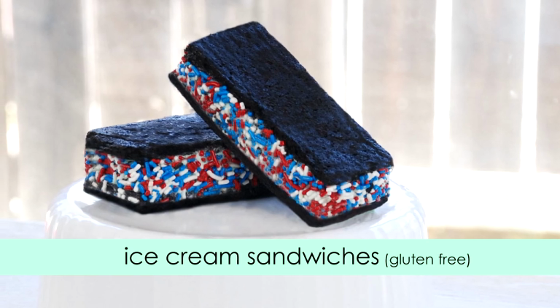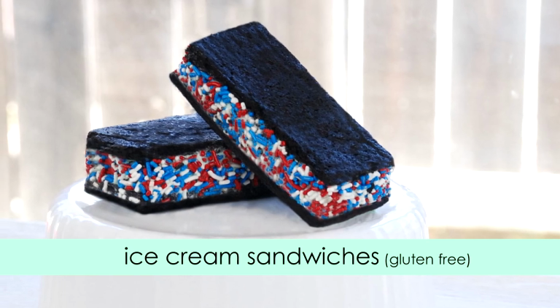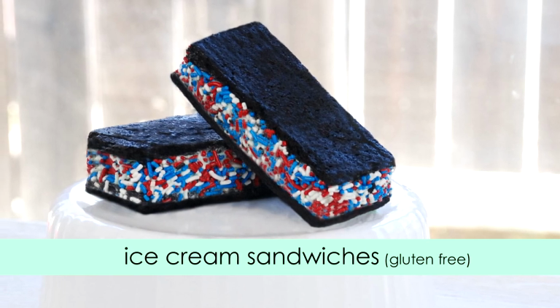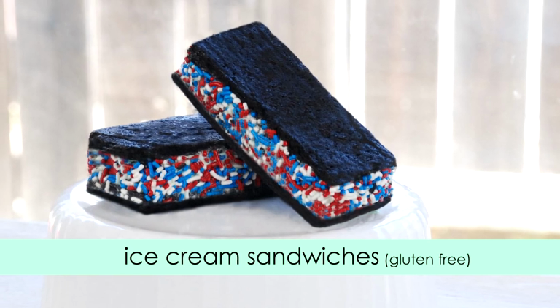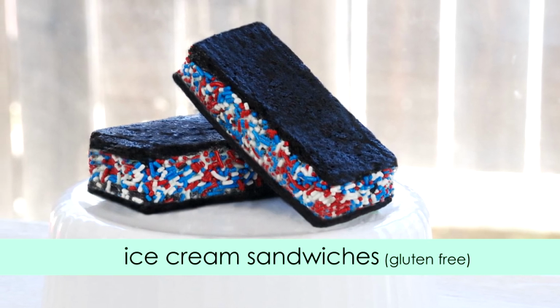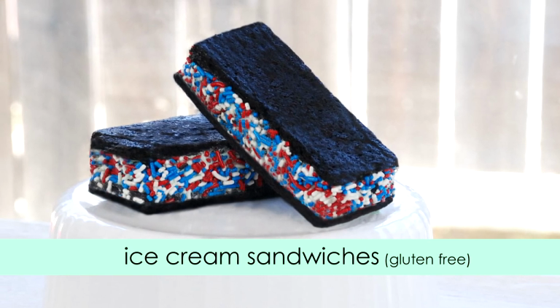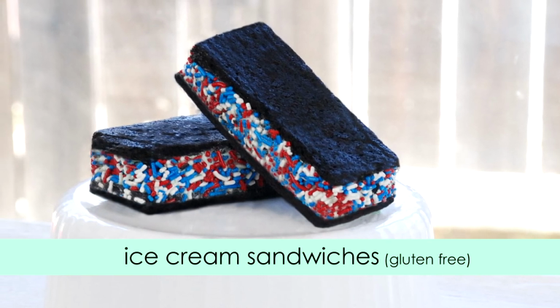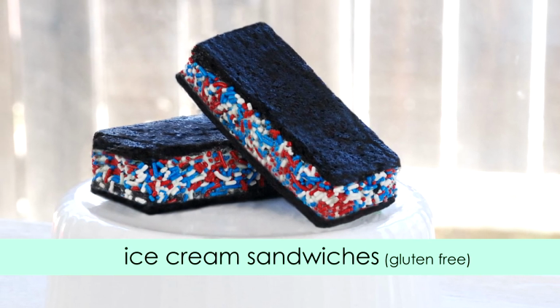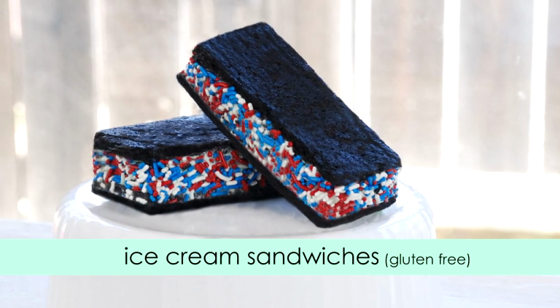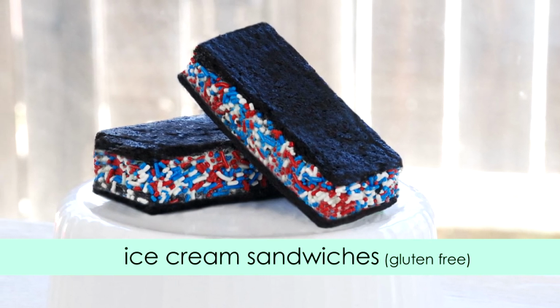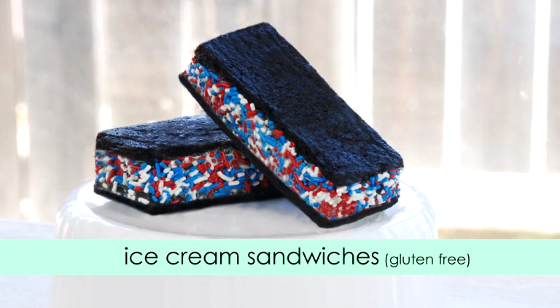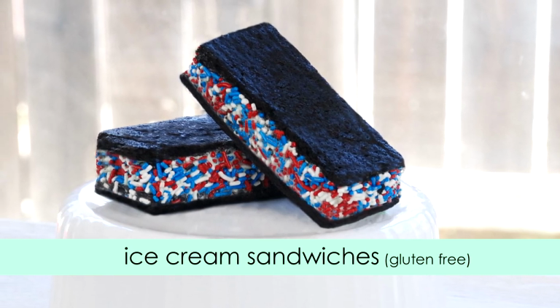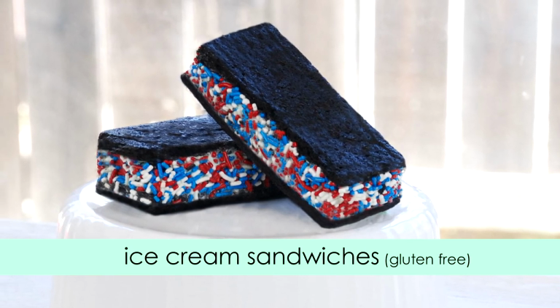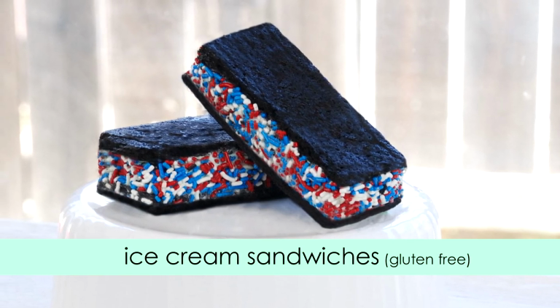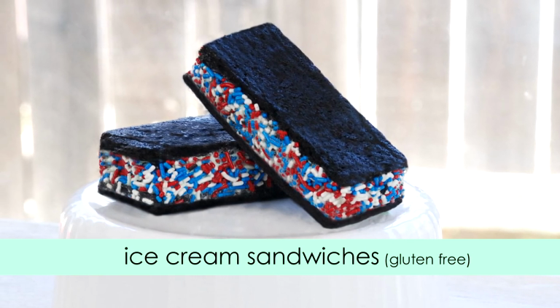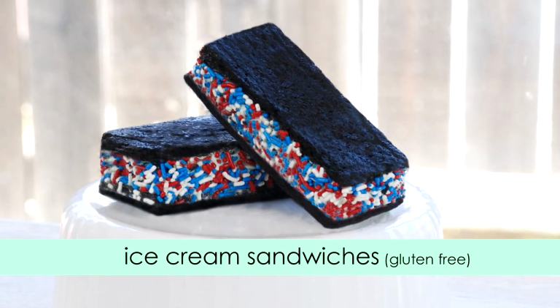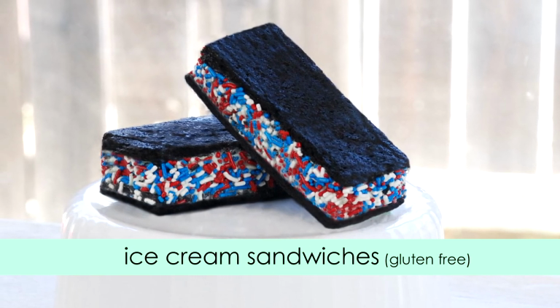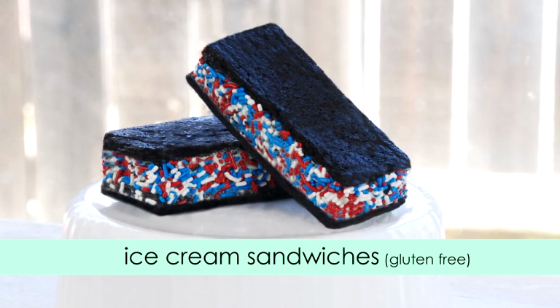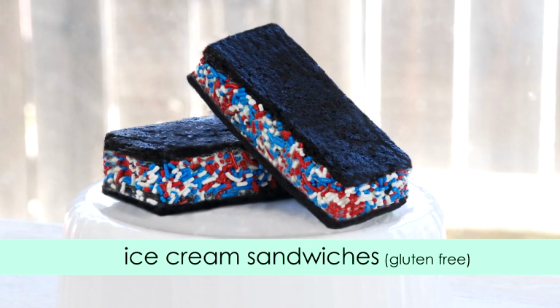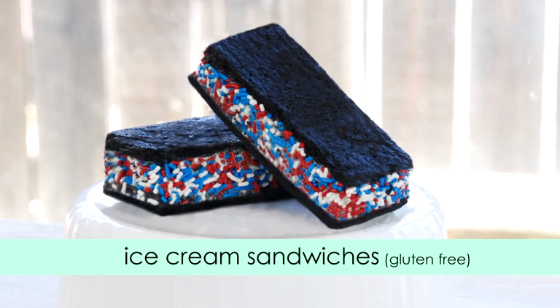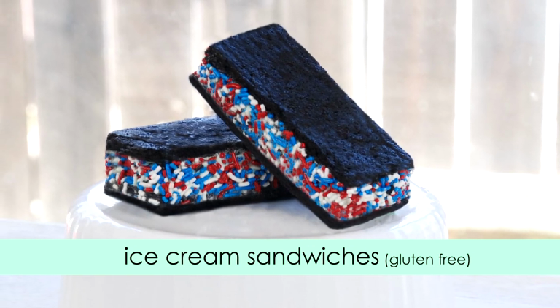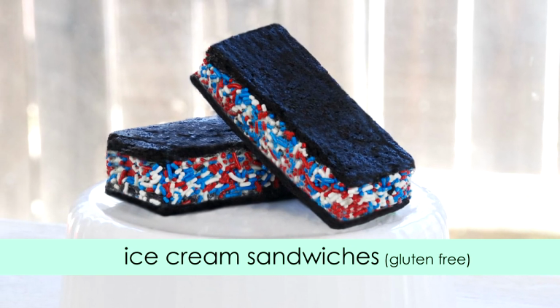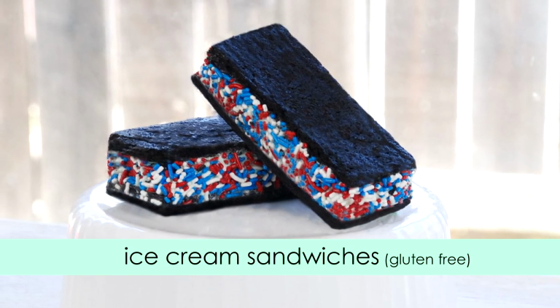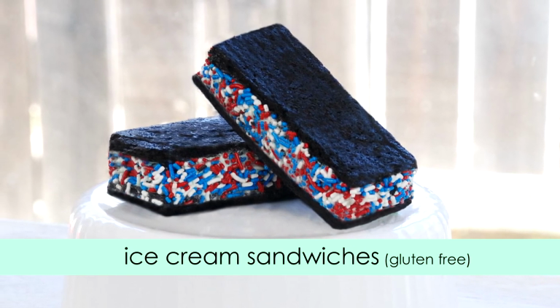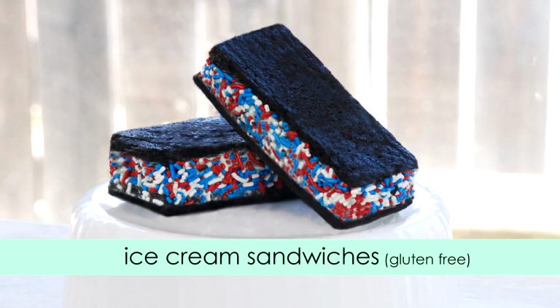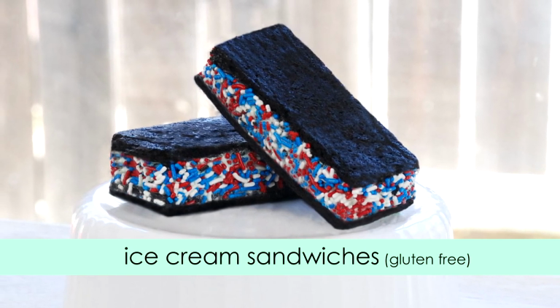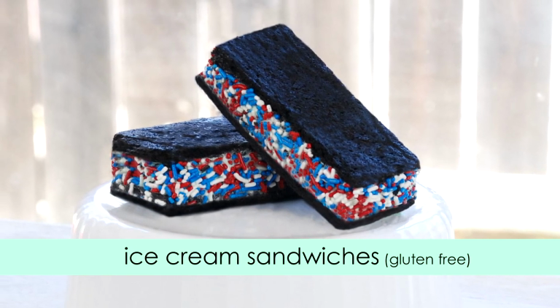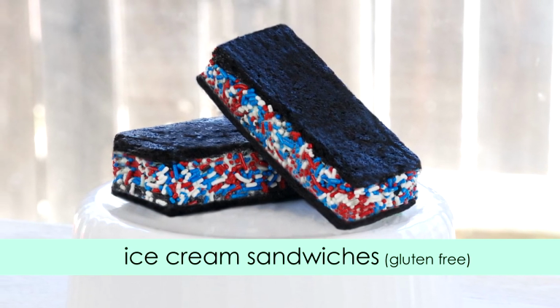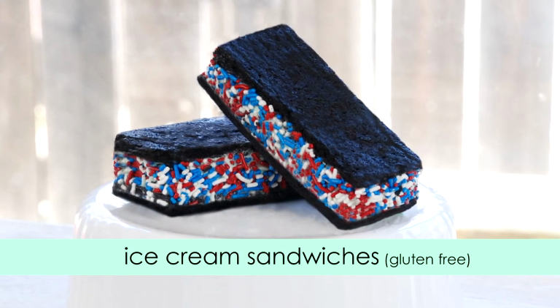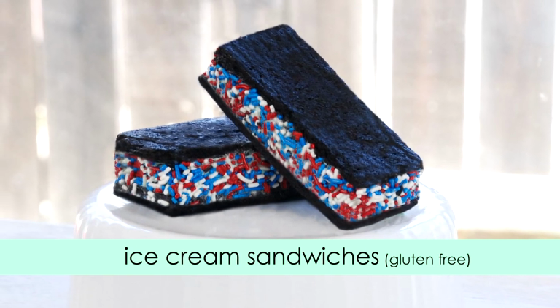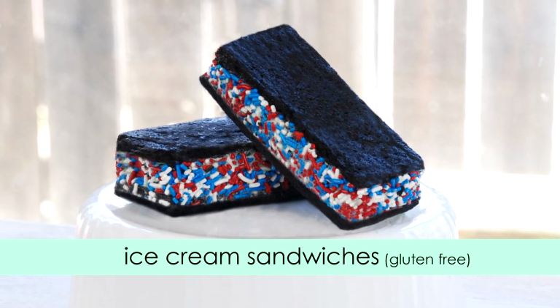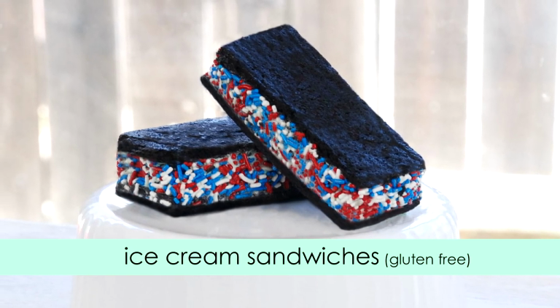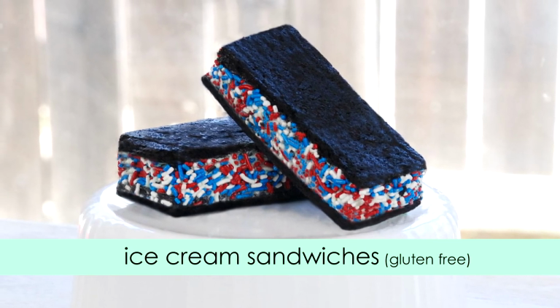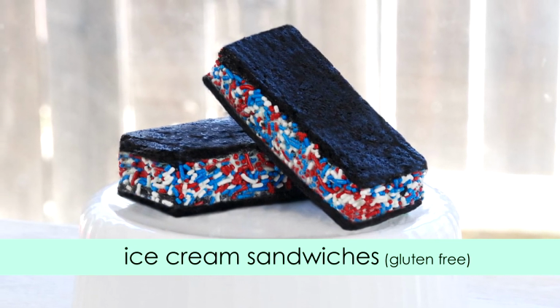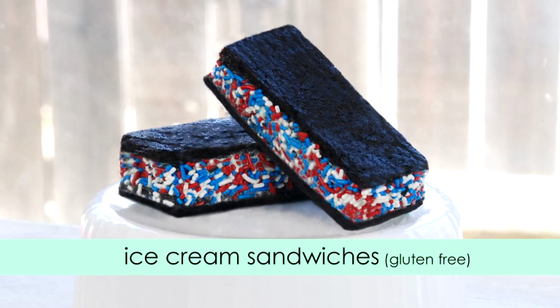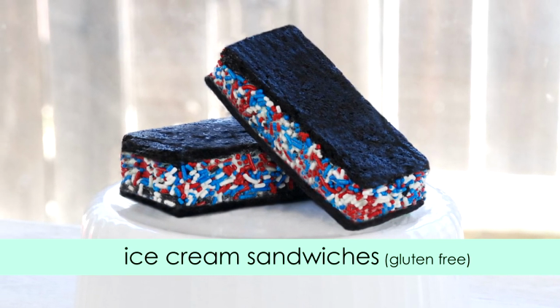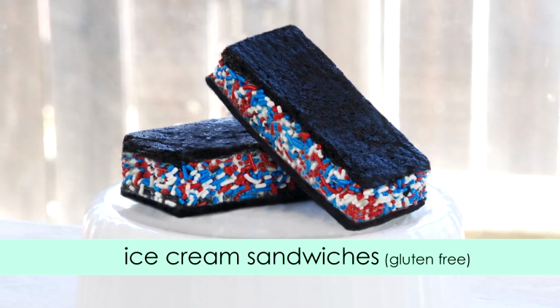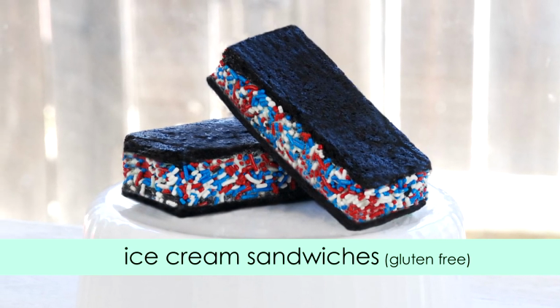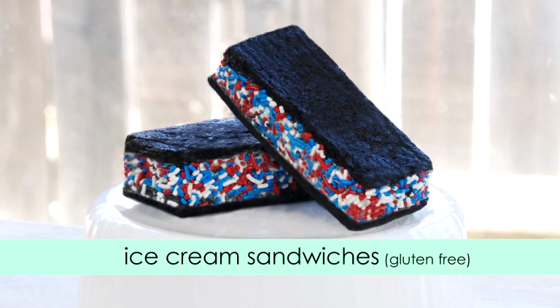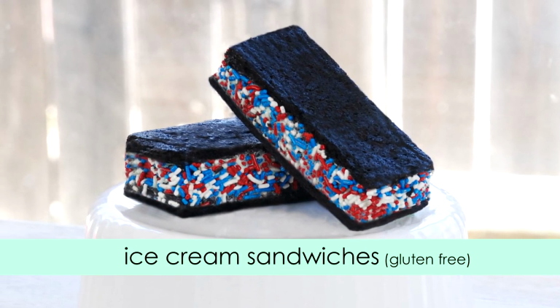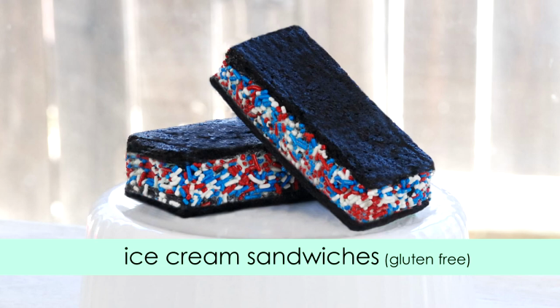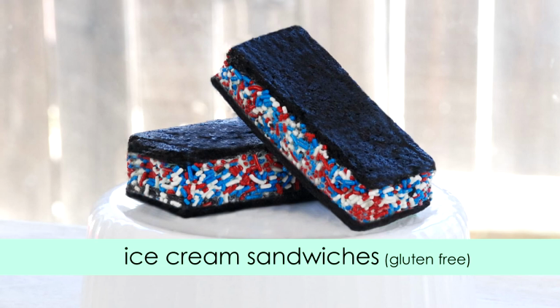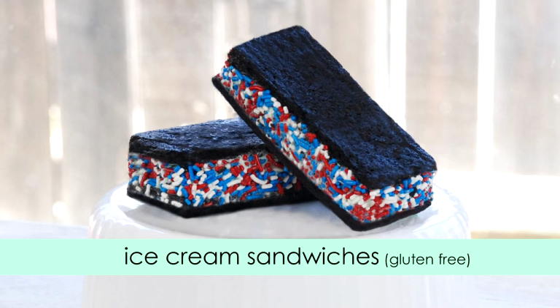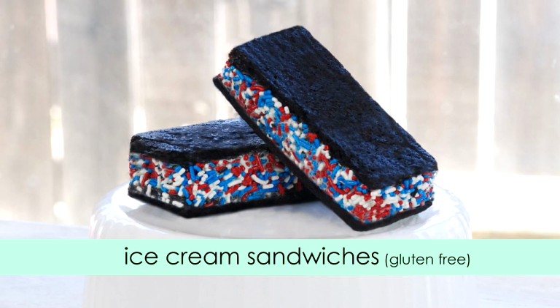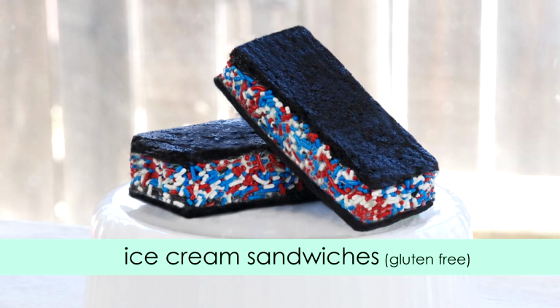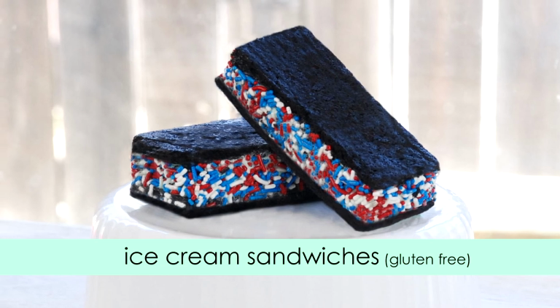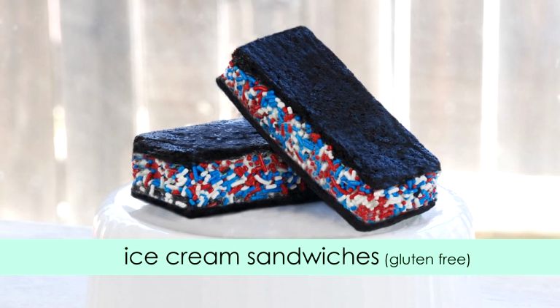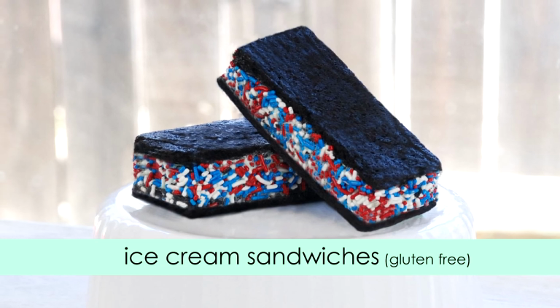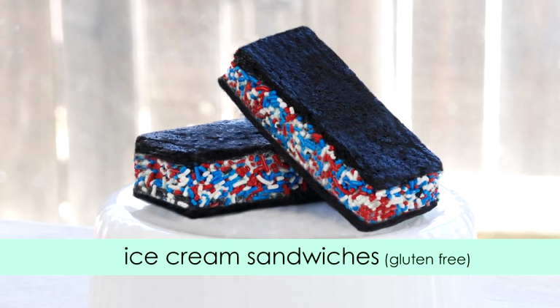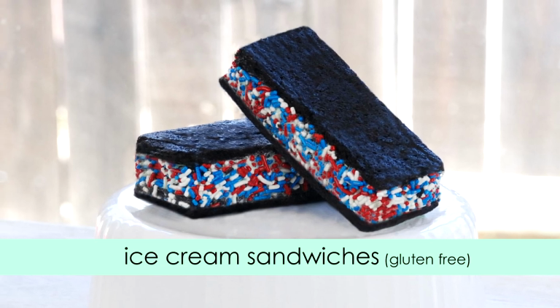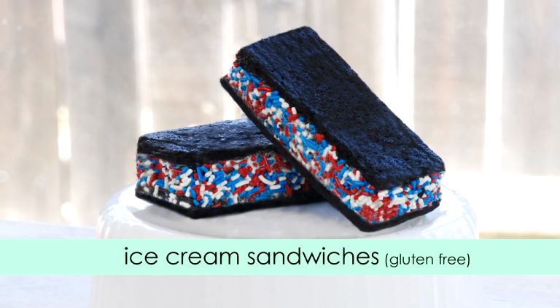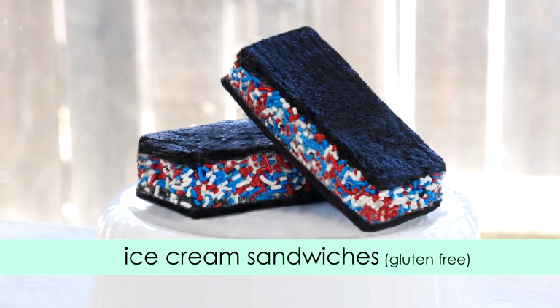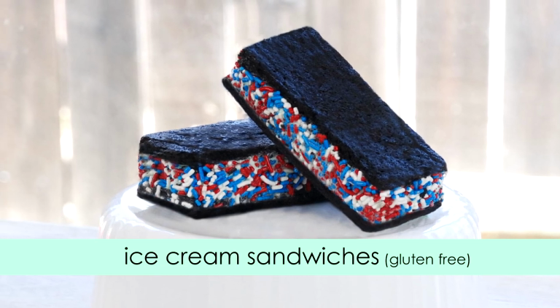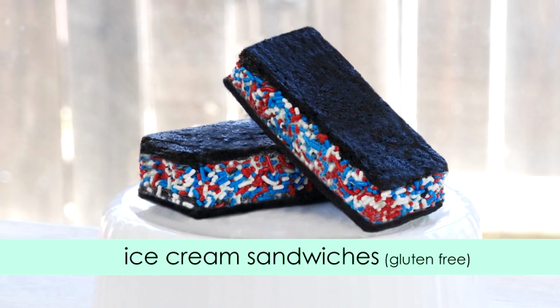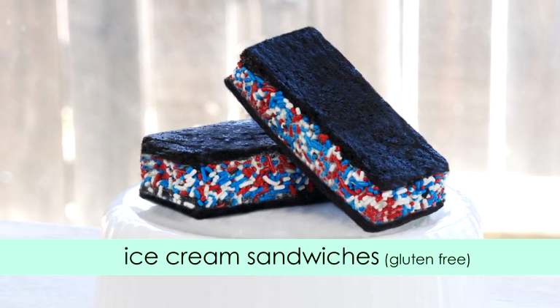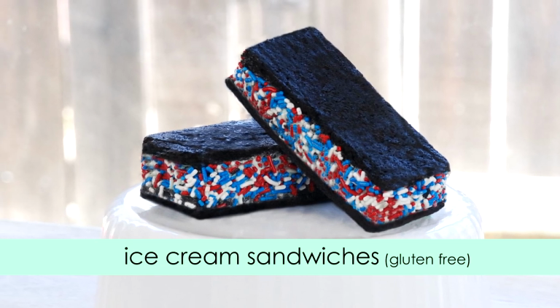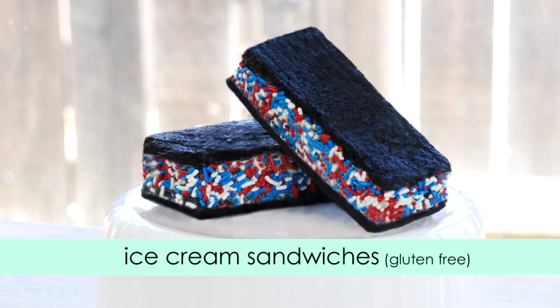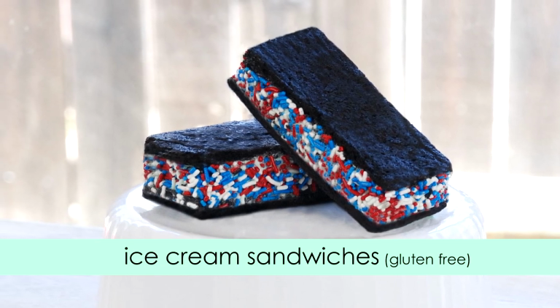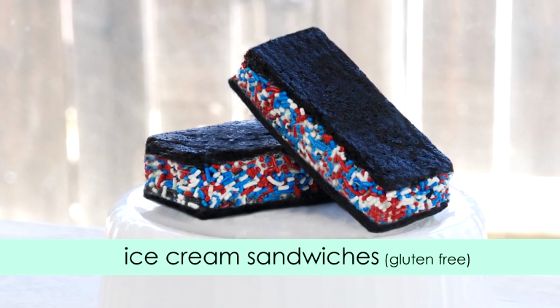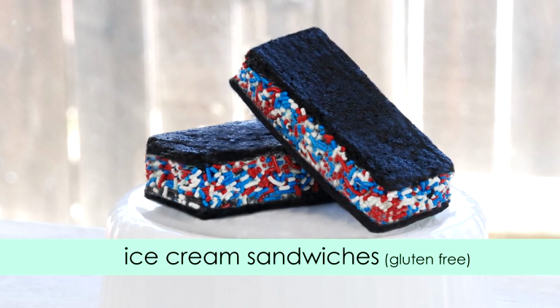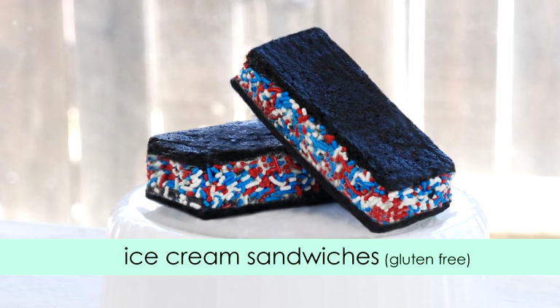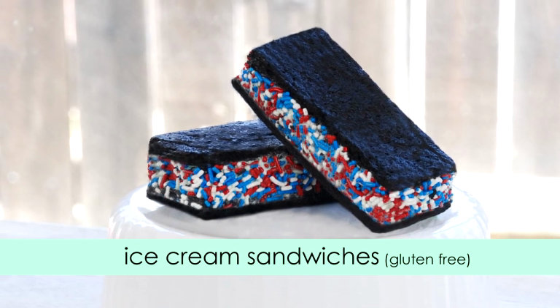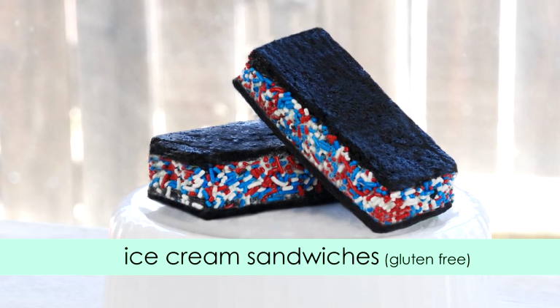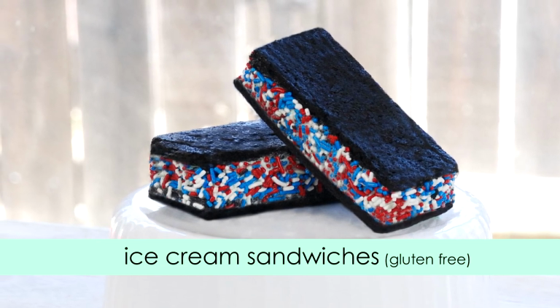Hi everyone, welcome back to Gluten Free Habit. Today I'm going to show you how to make these gluten-free, cool and delicious ice cream sandwiches.